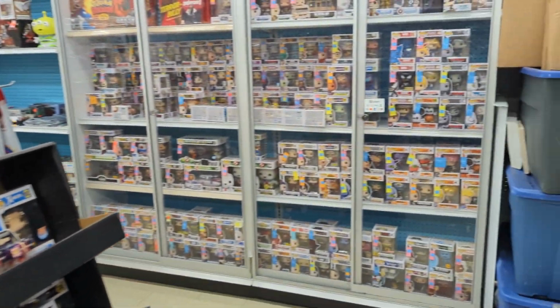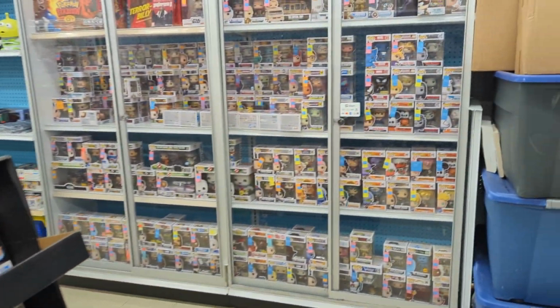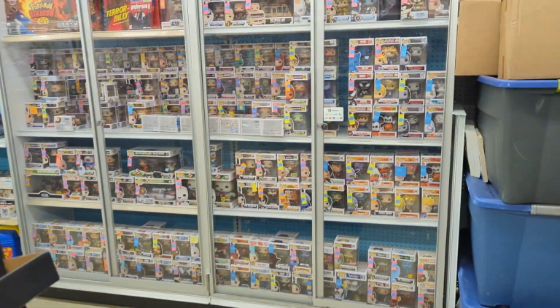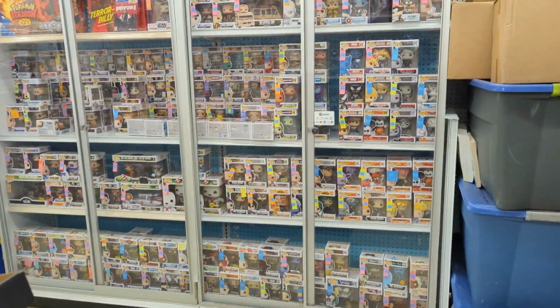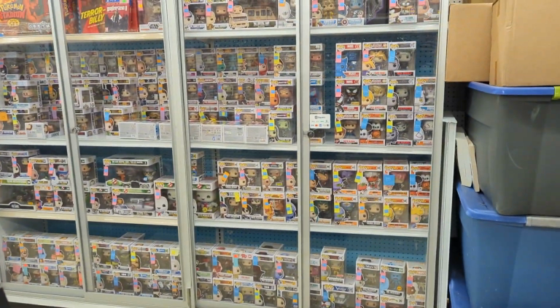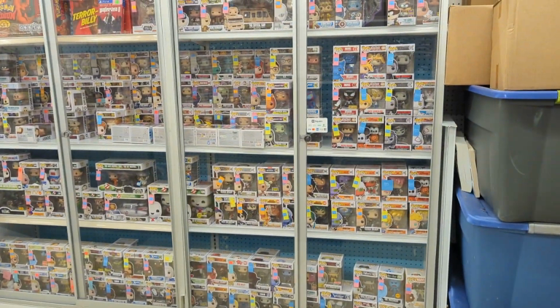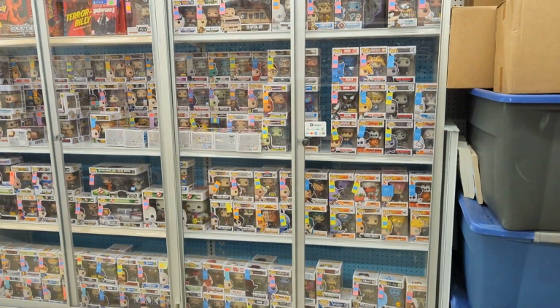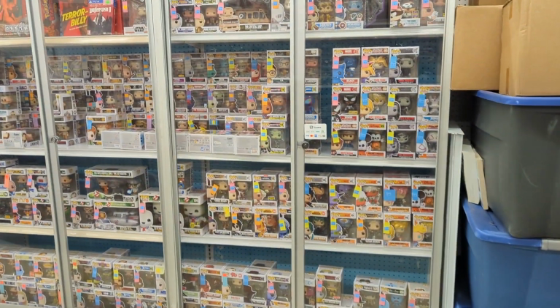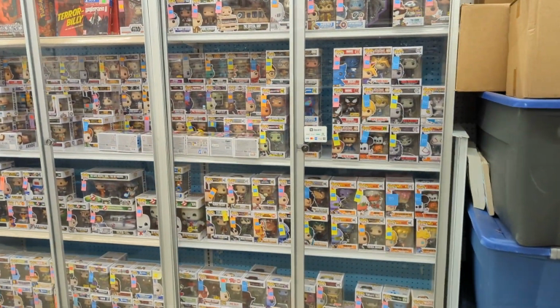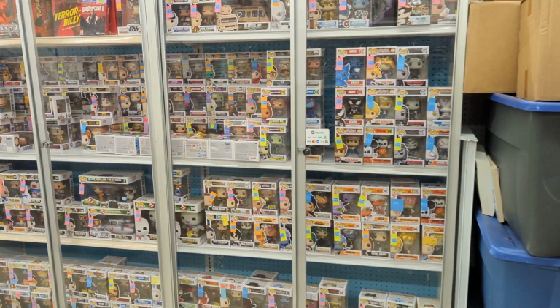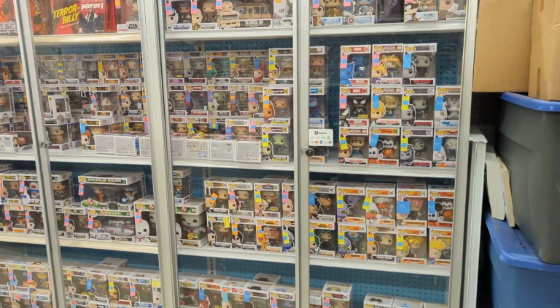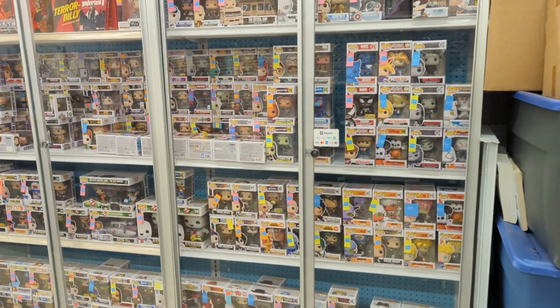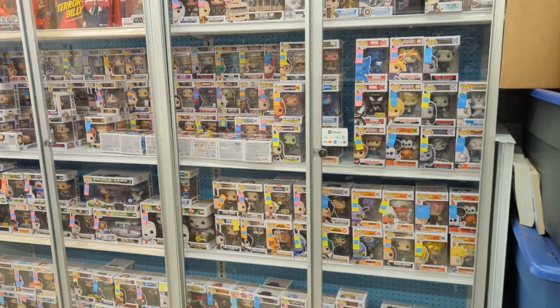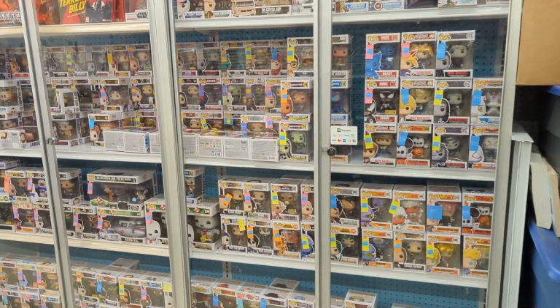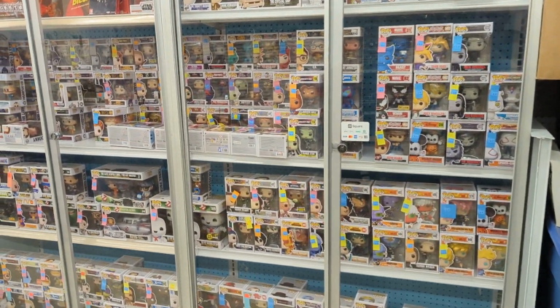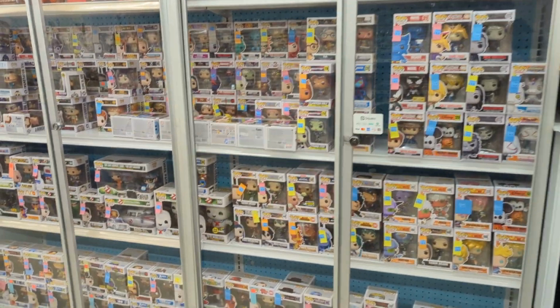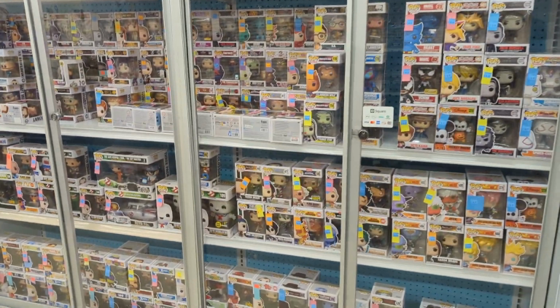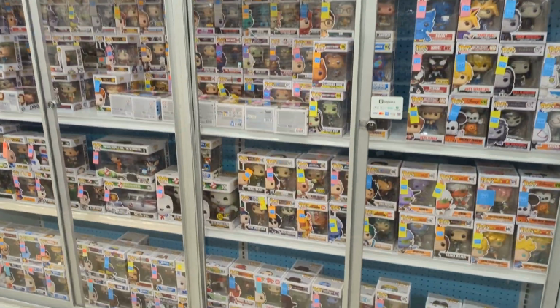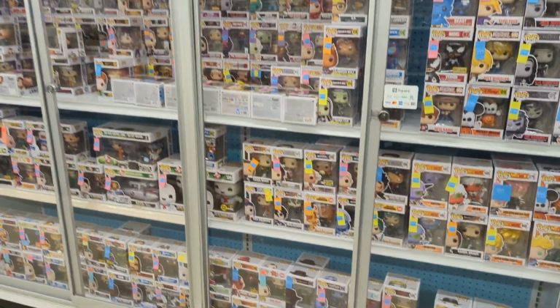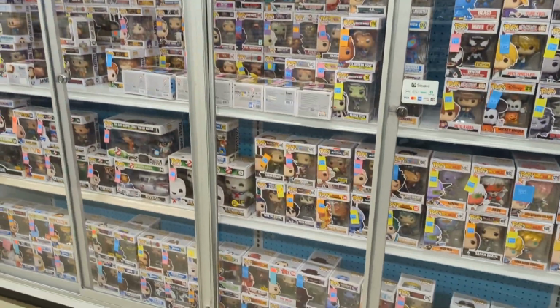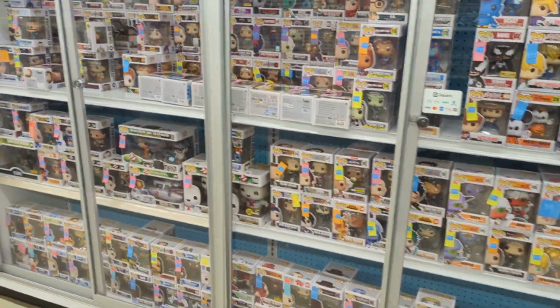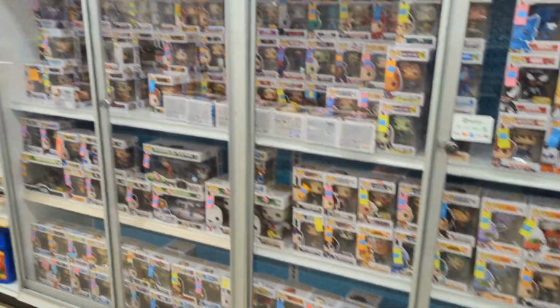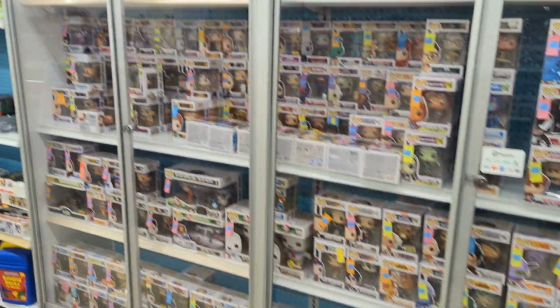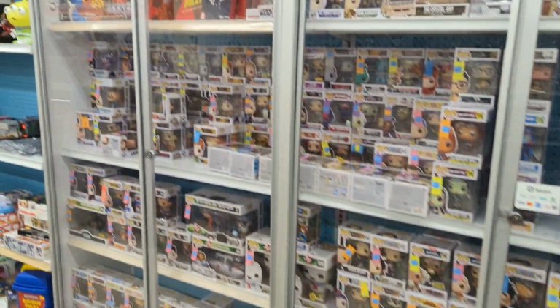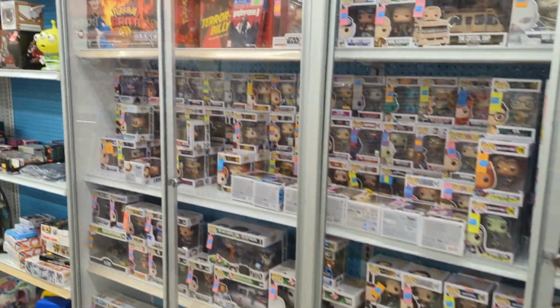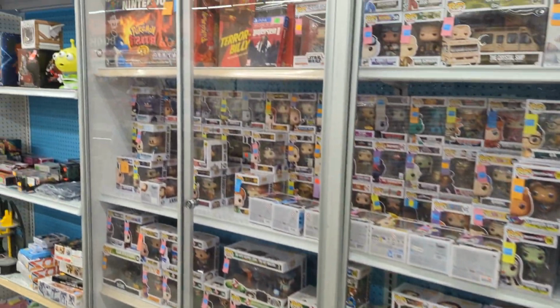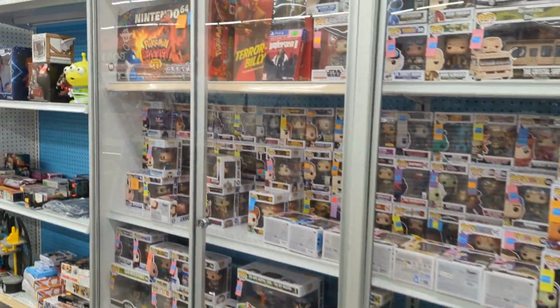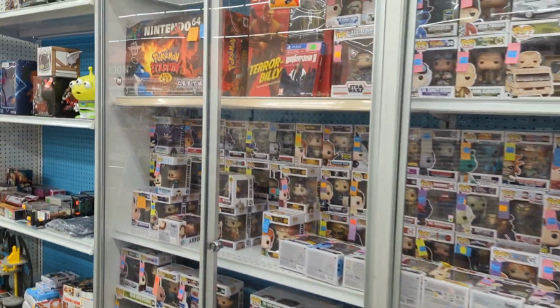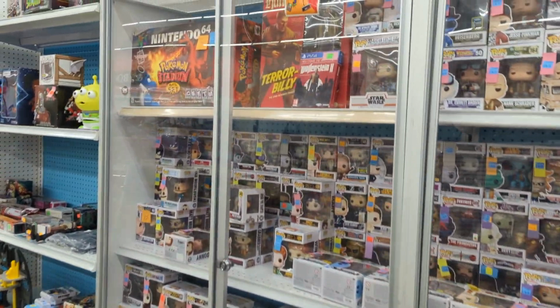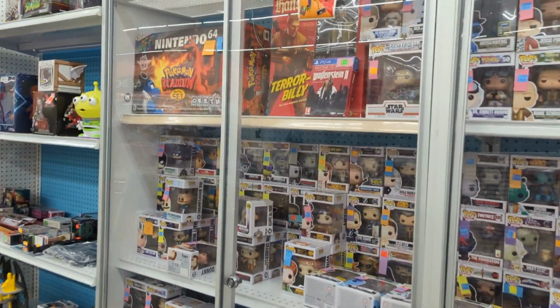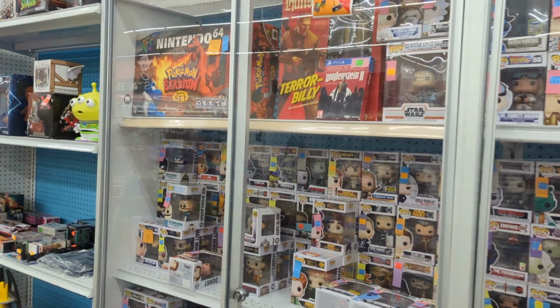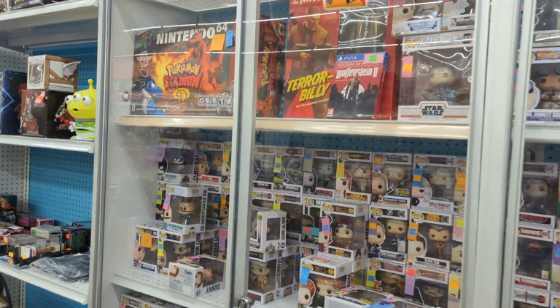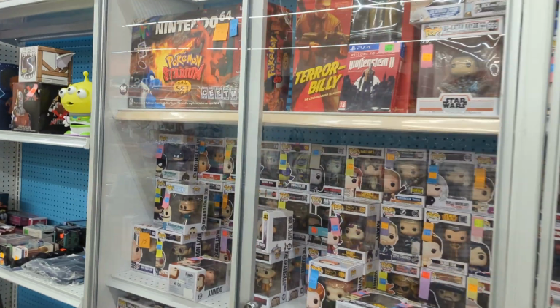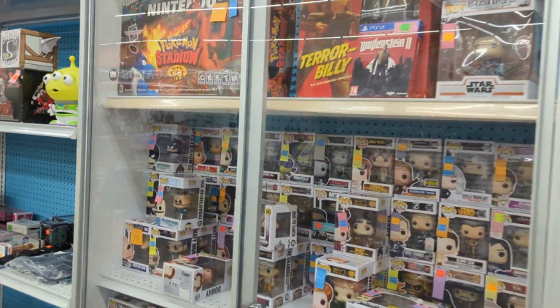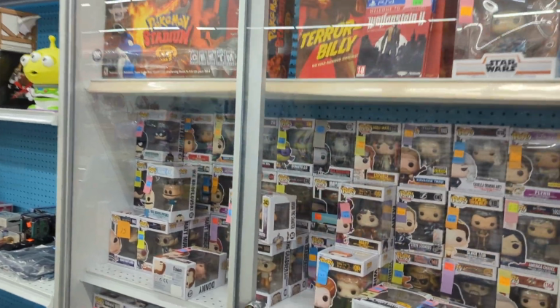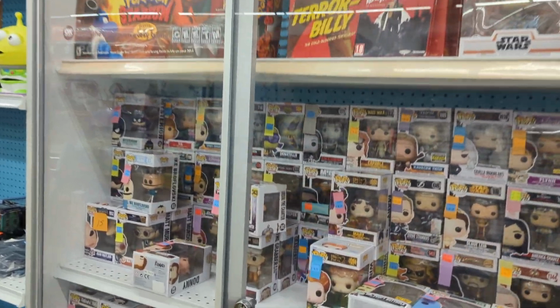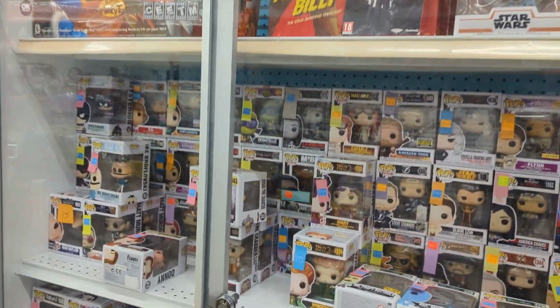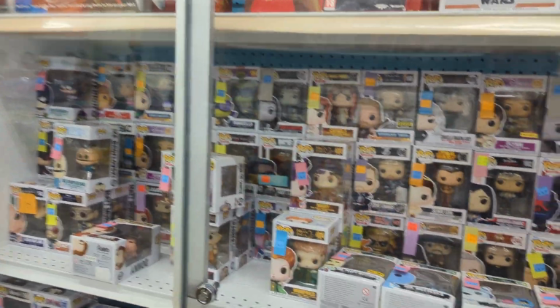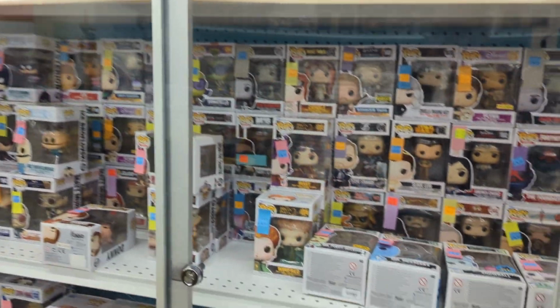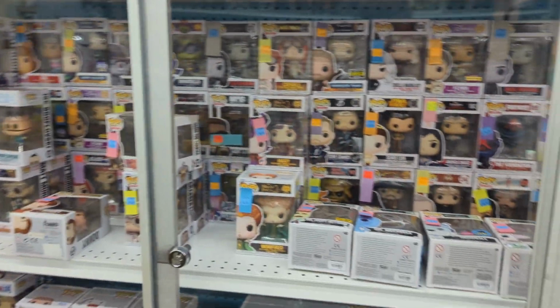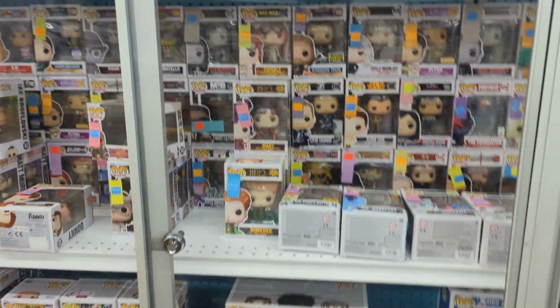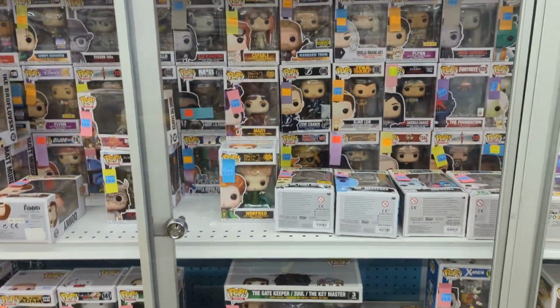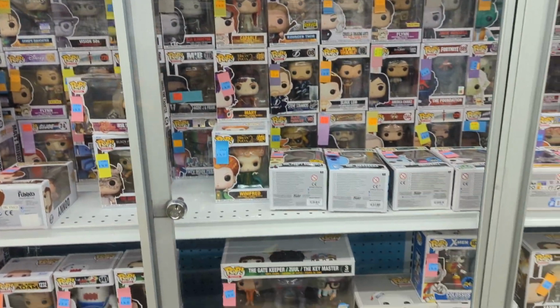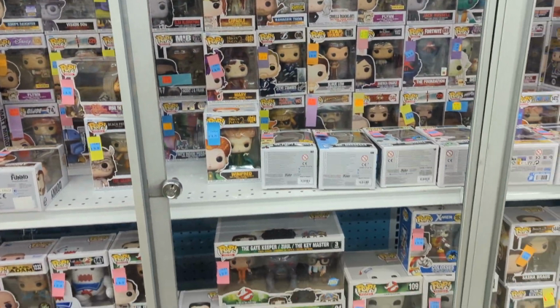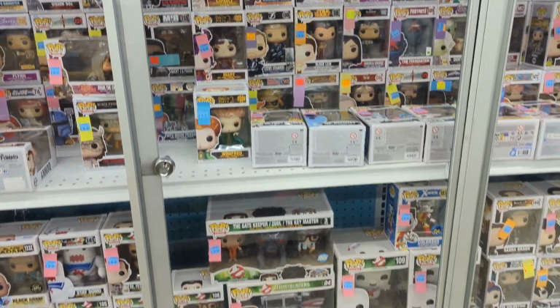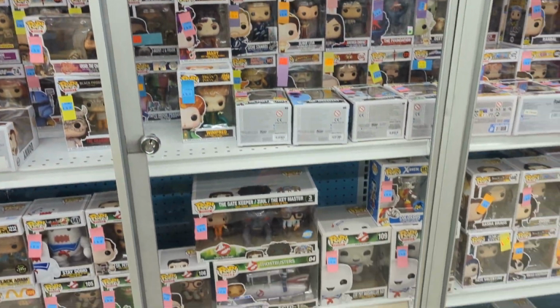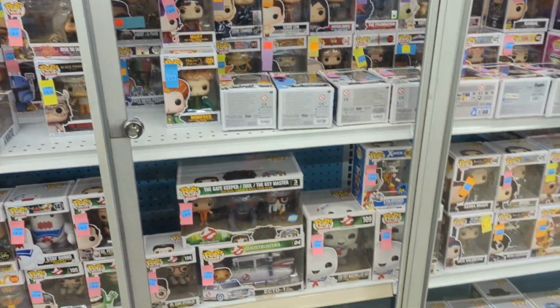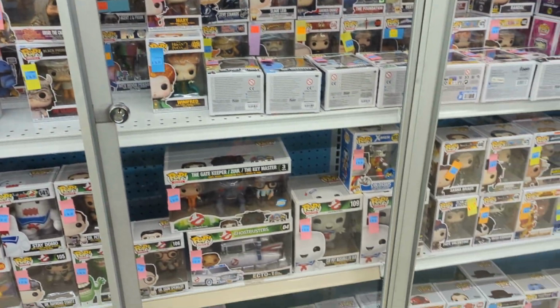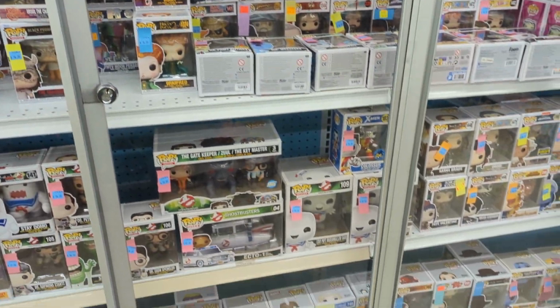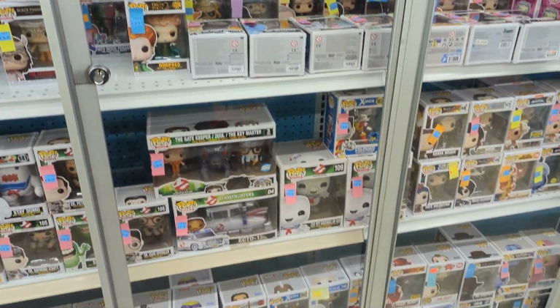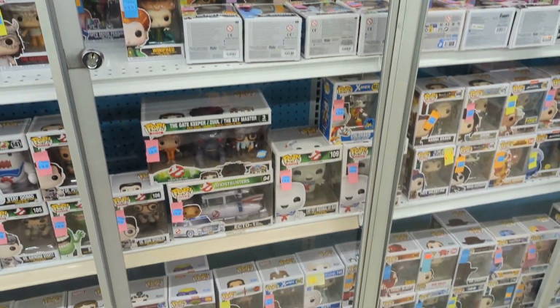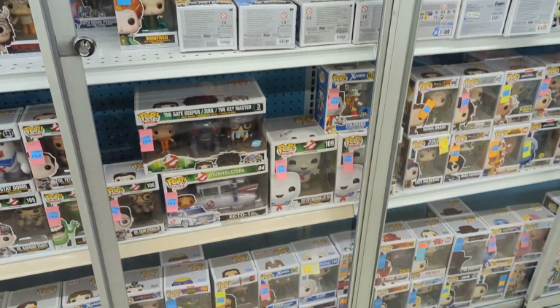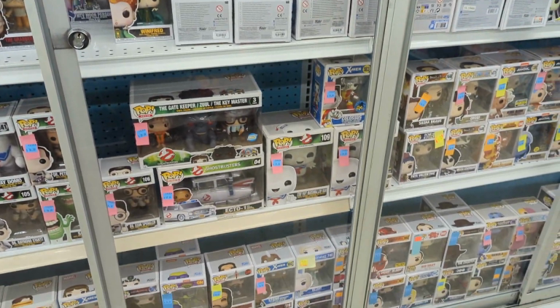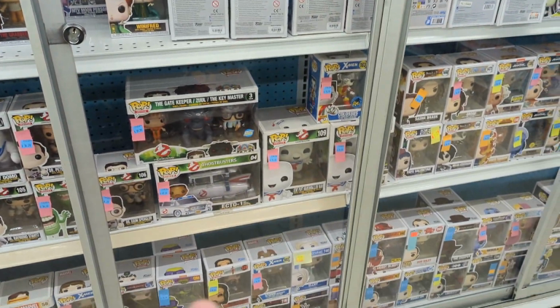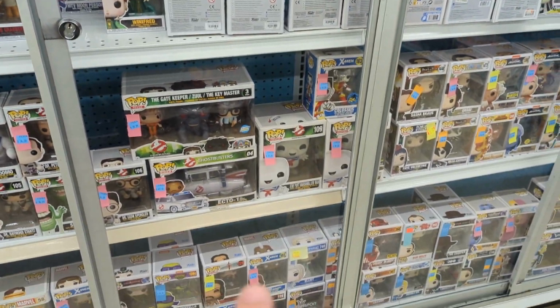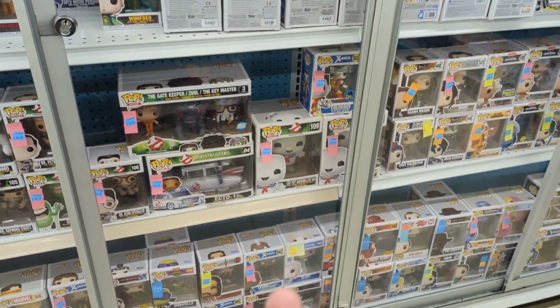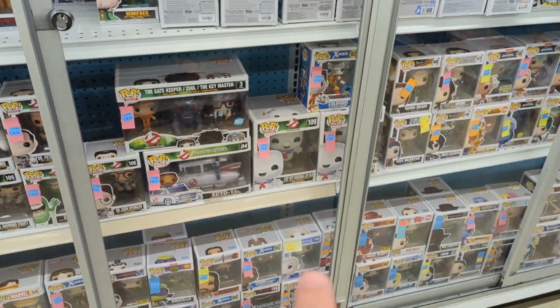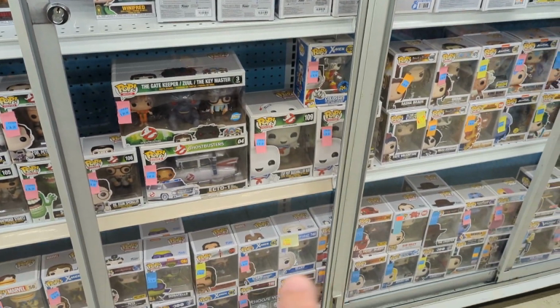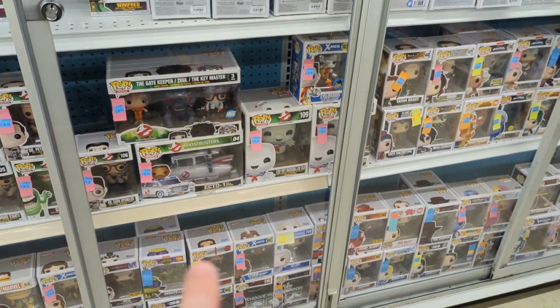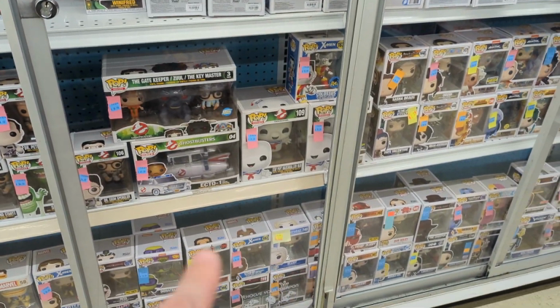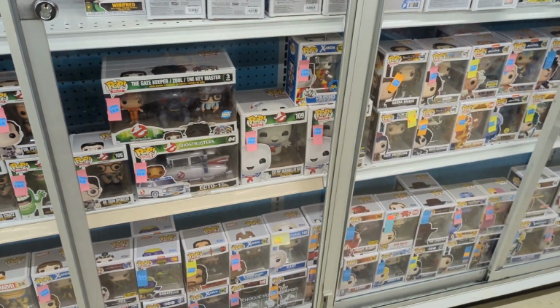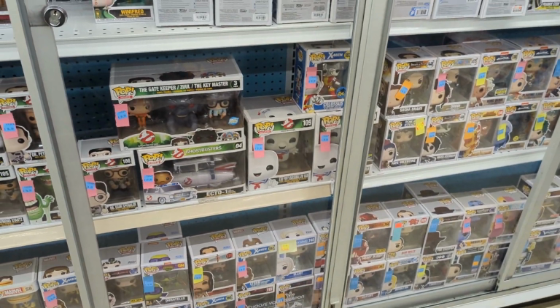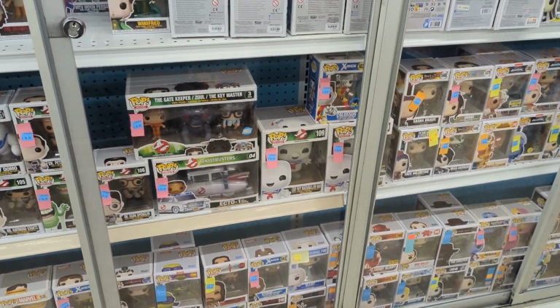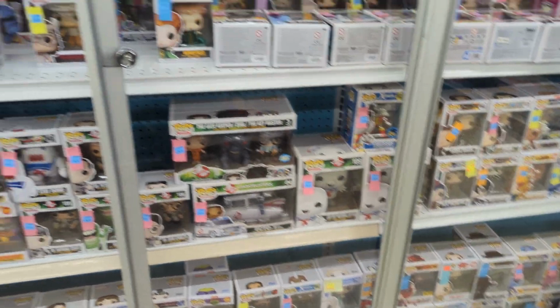We have all of our priced Funko in here, and we got some pretty cool stuff in. We got a really big lot of Funko Pops, so a lot of these are newer.